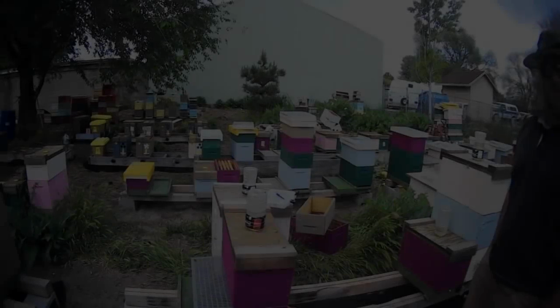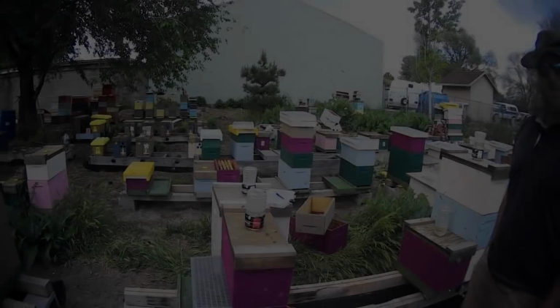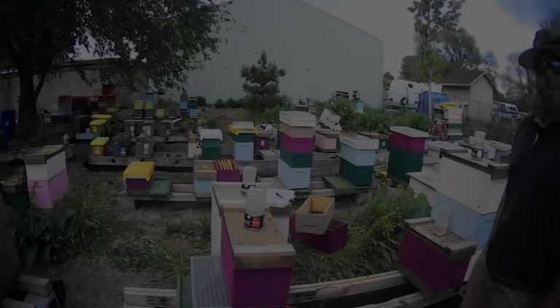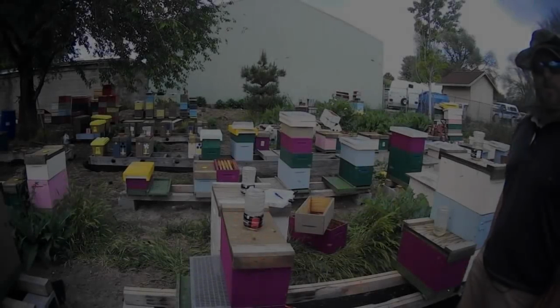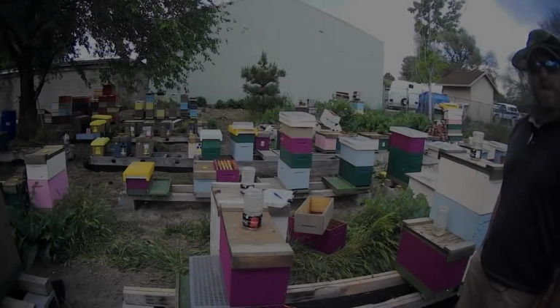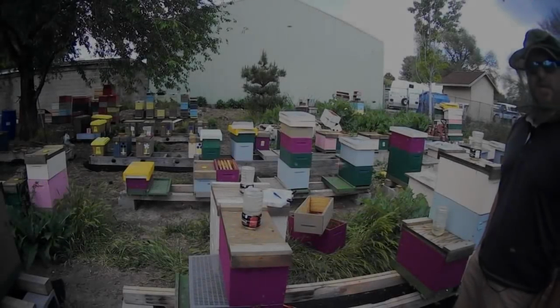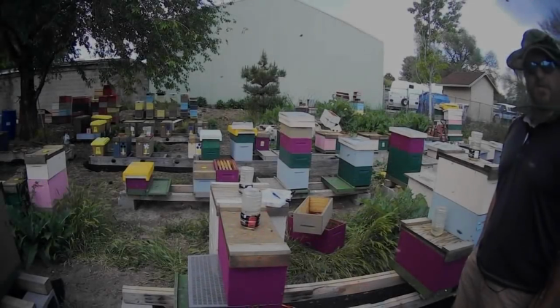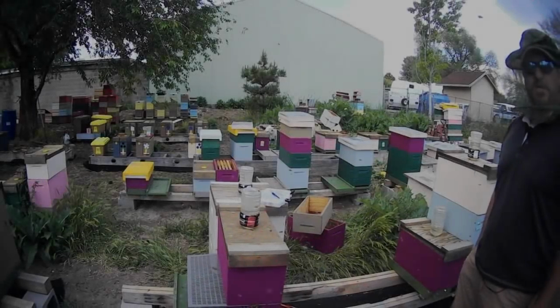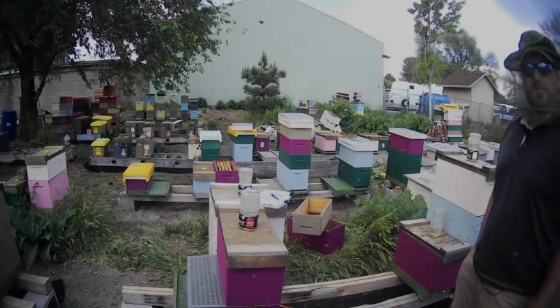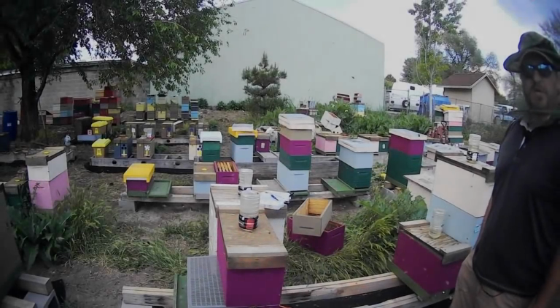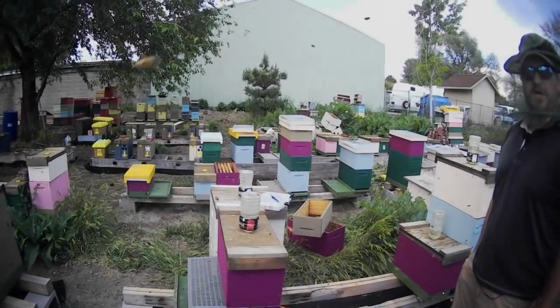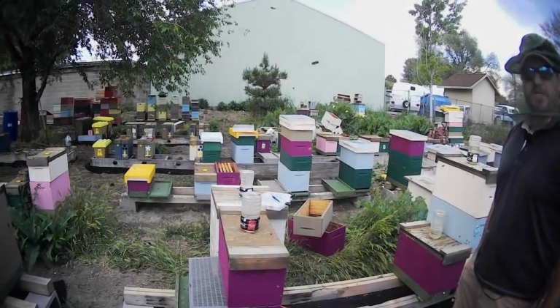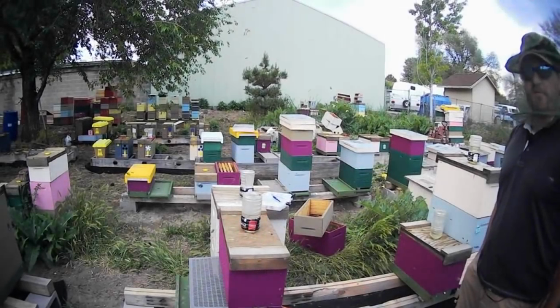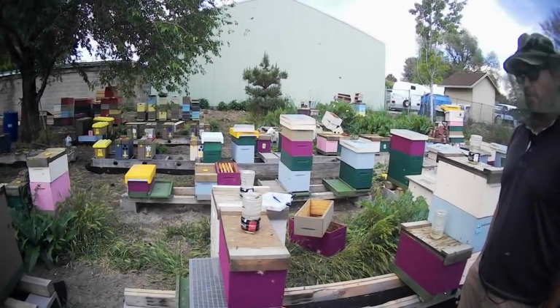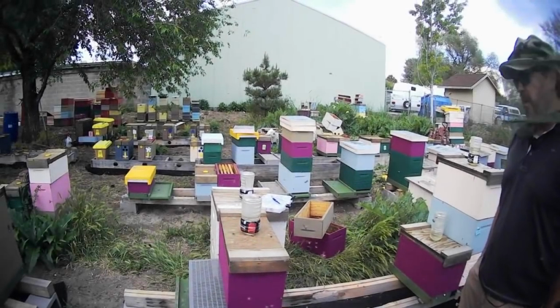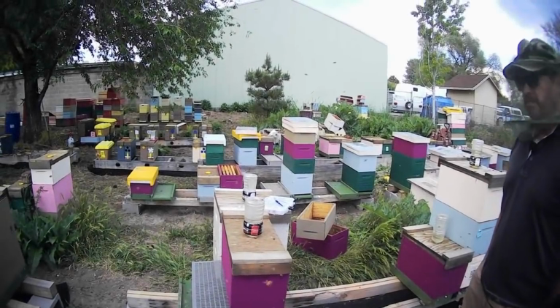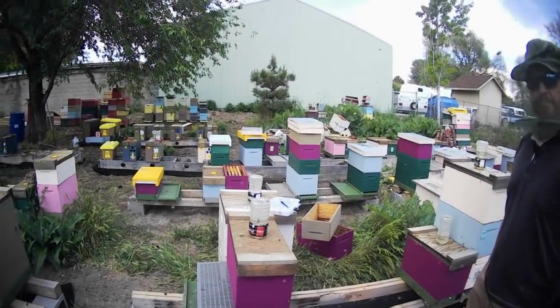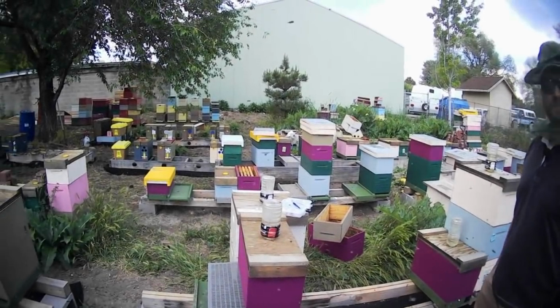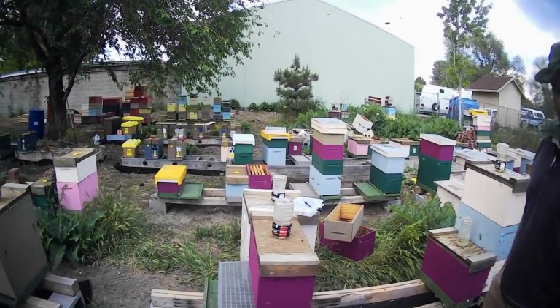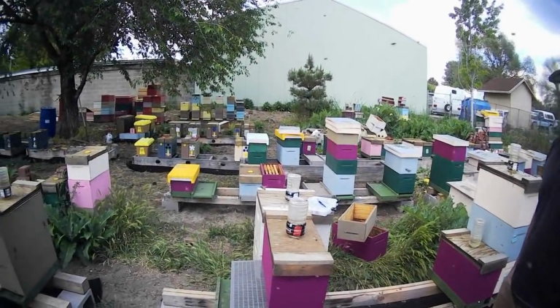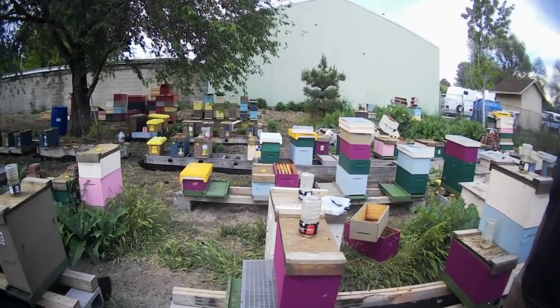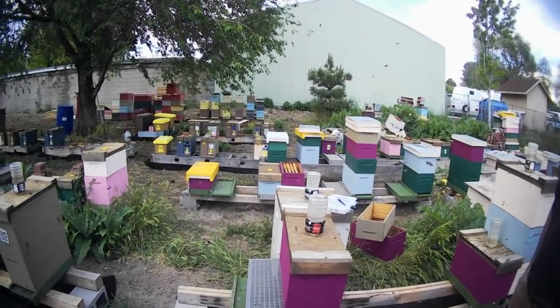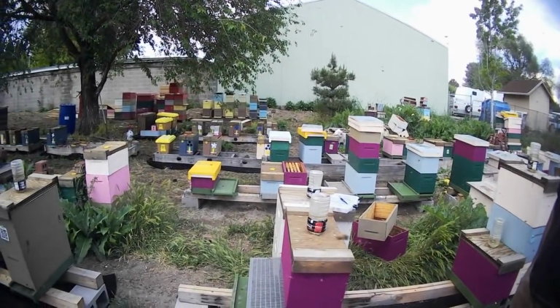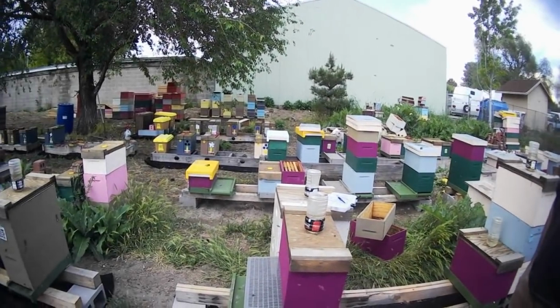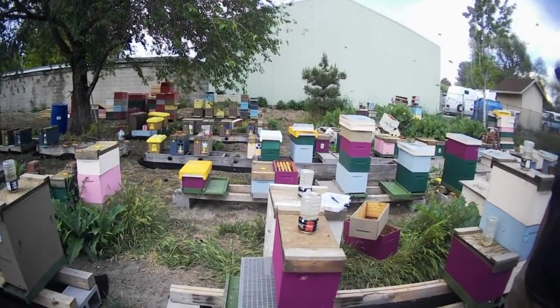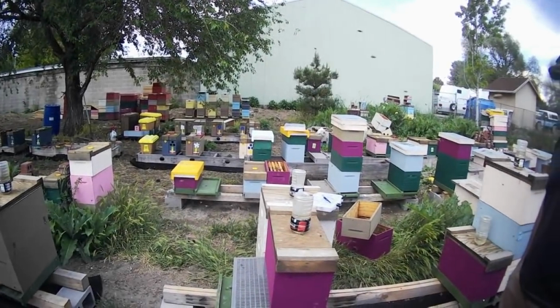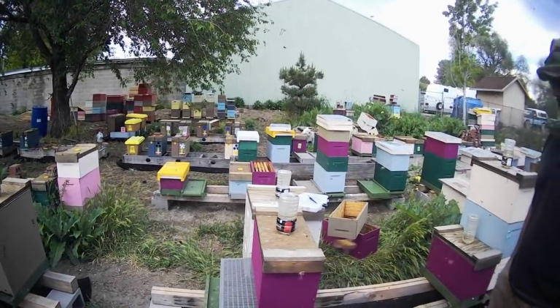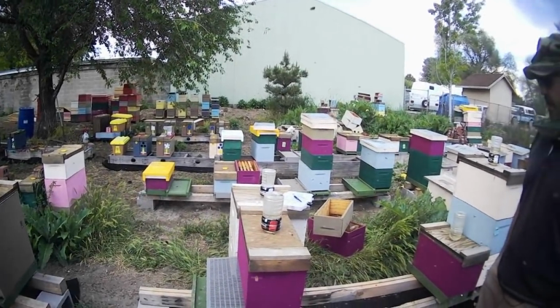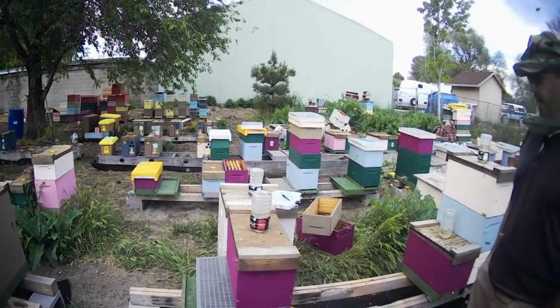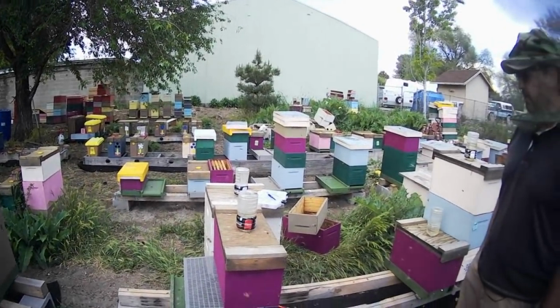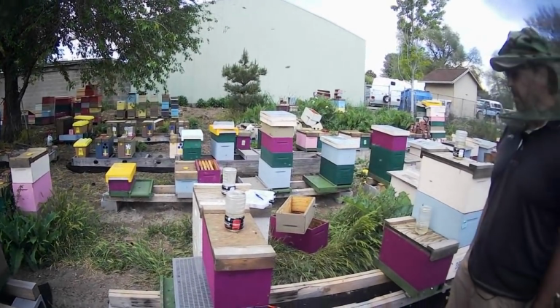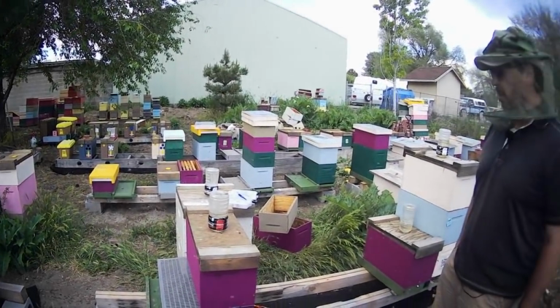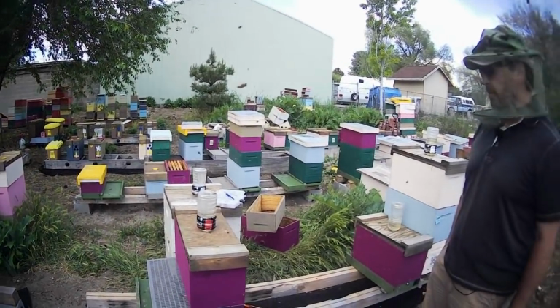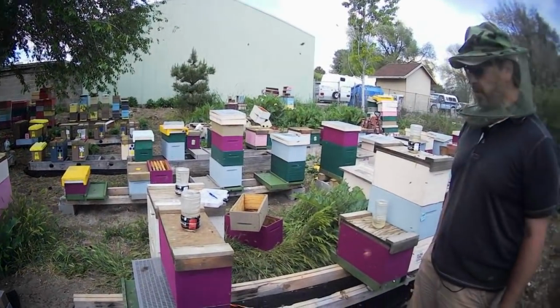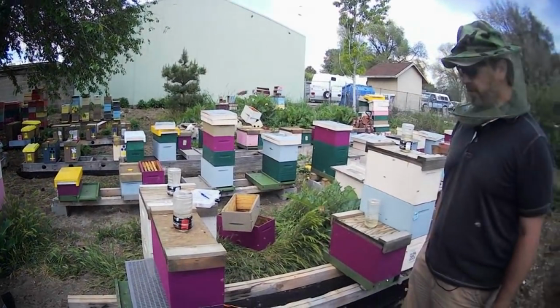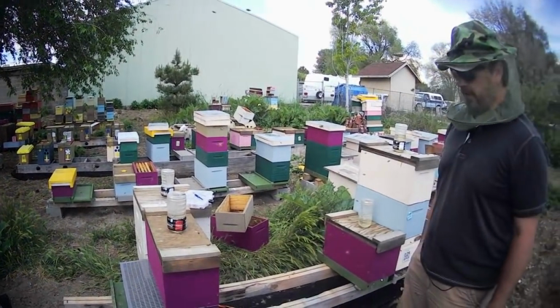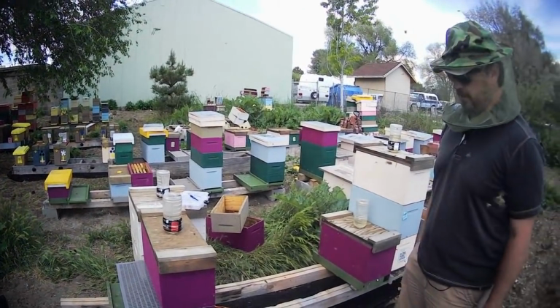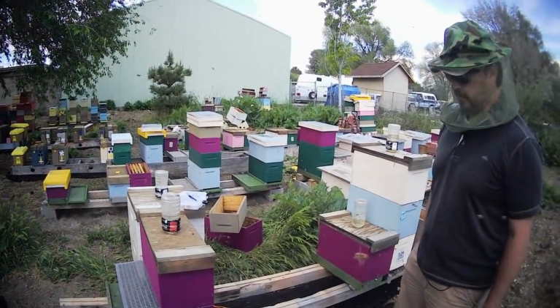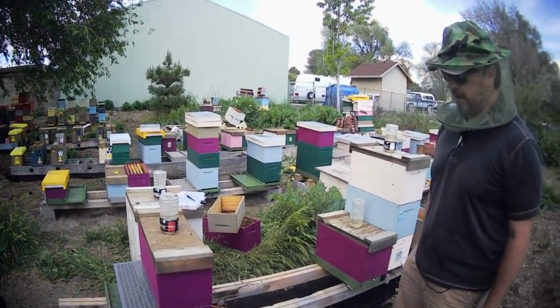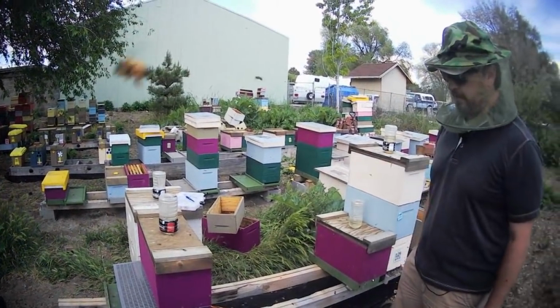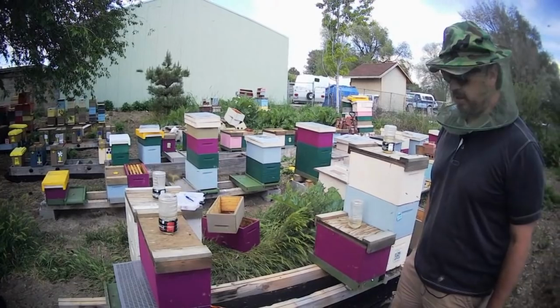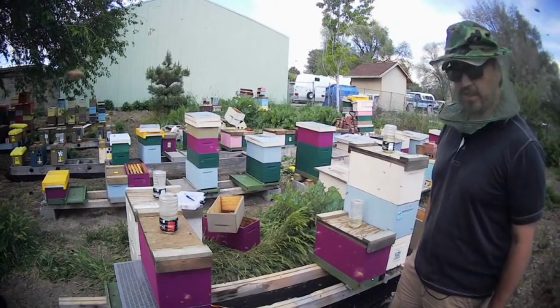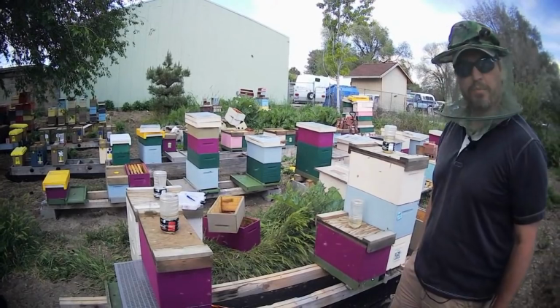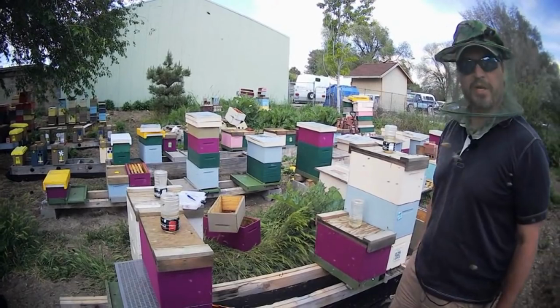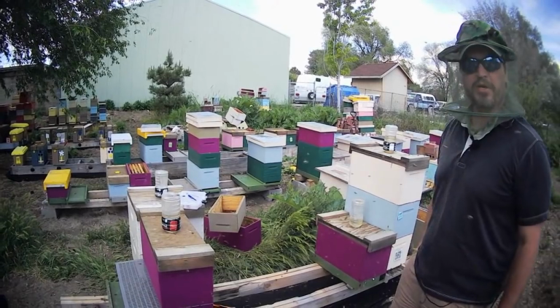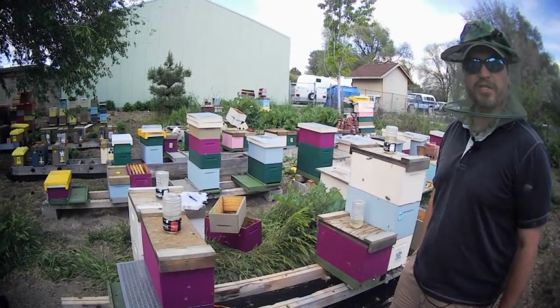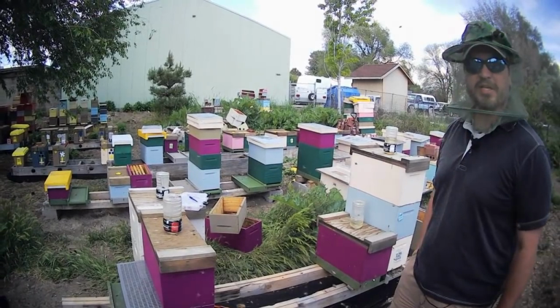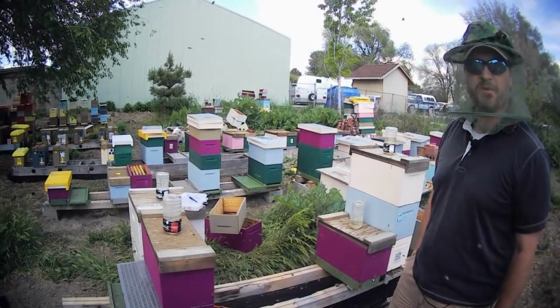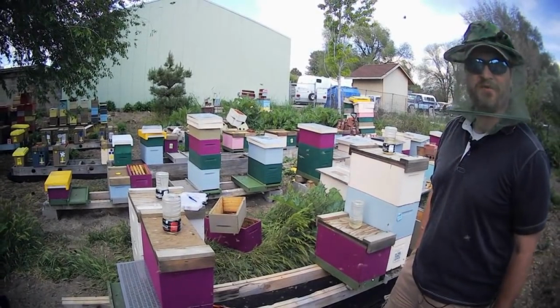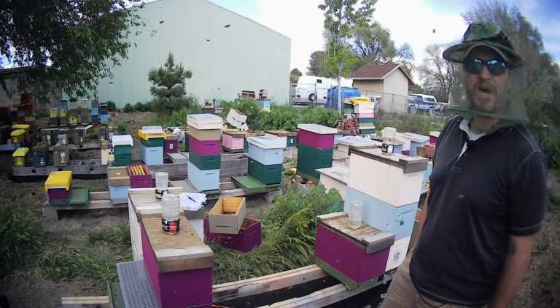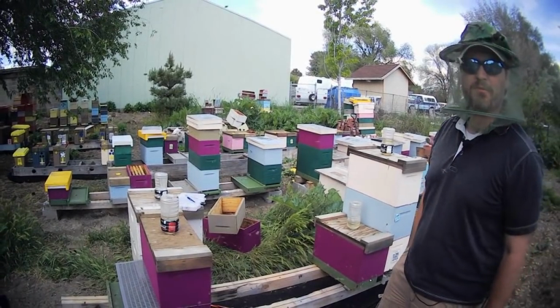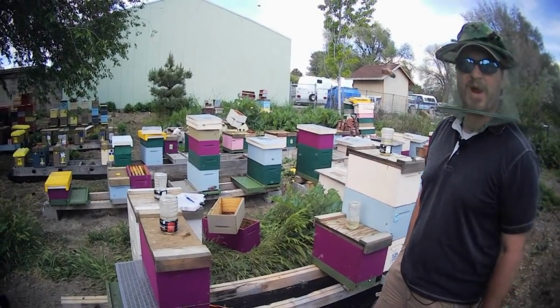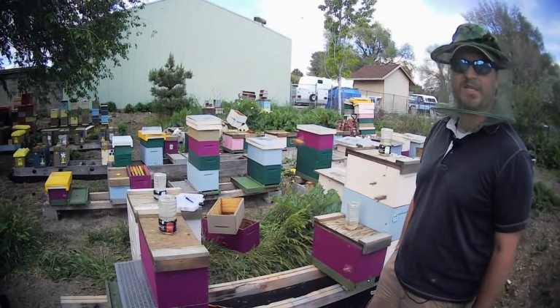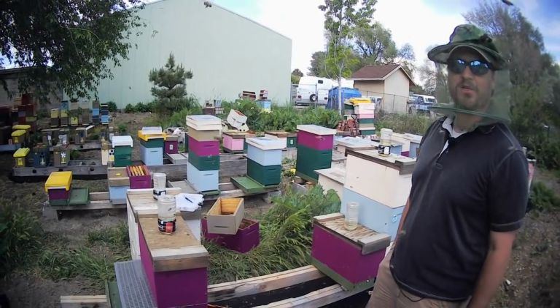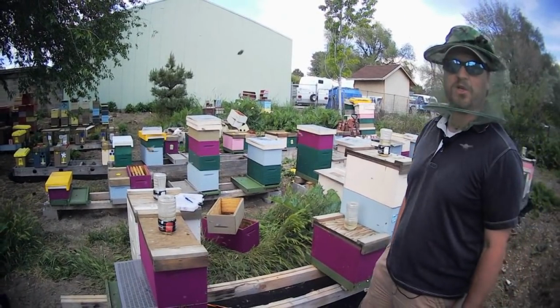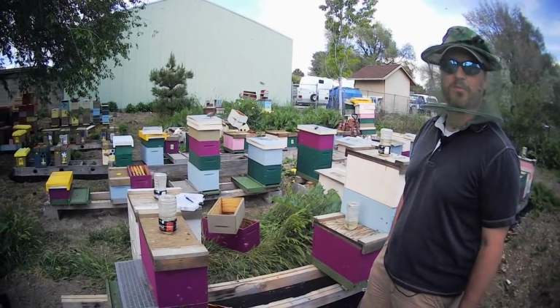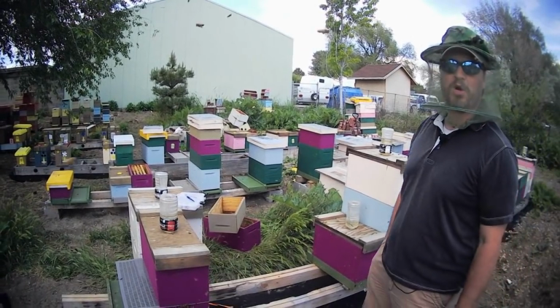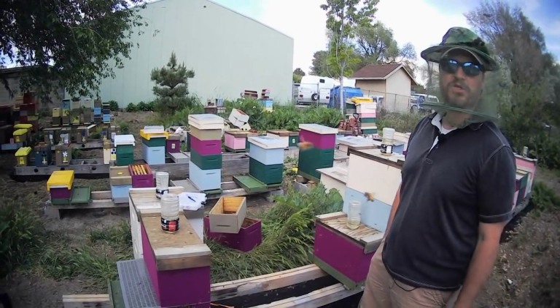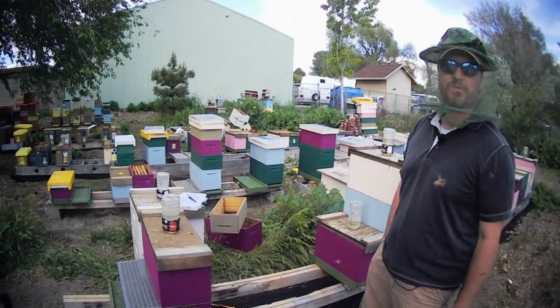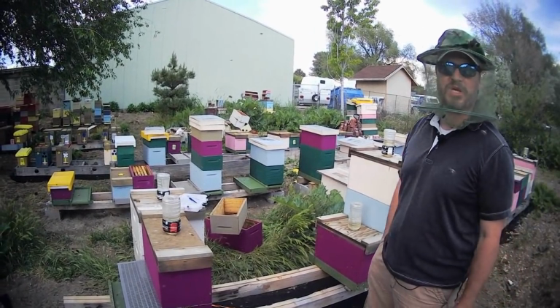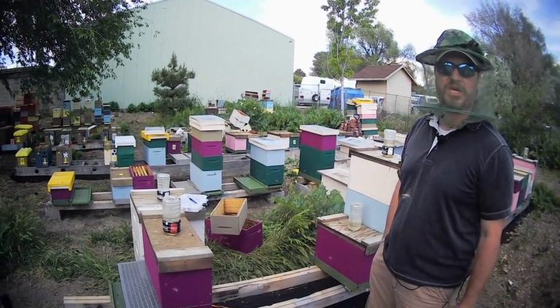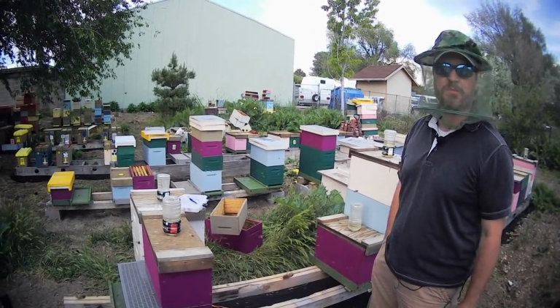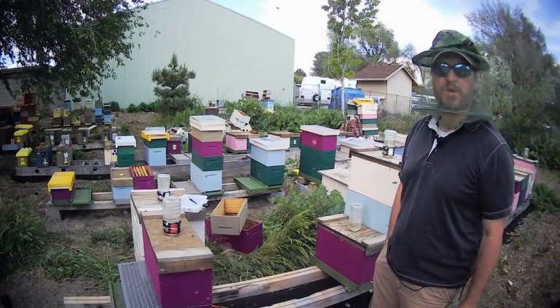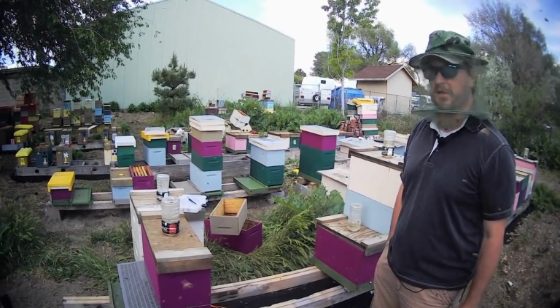Welcome back to Just Because everyone. I'm Taro Booth and it's my mission to bring you a simplified practical approach to beekeeping.